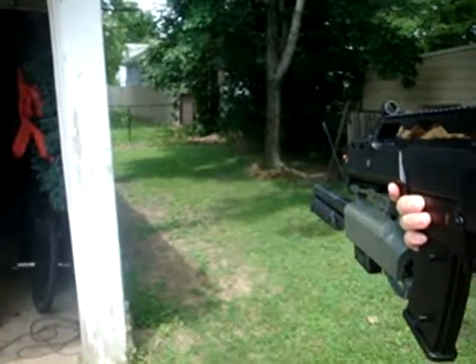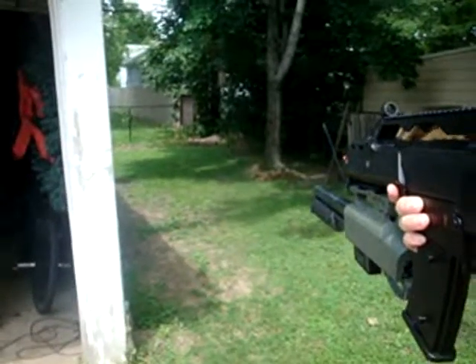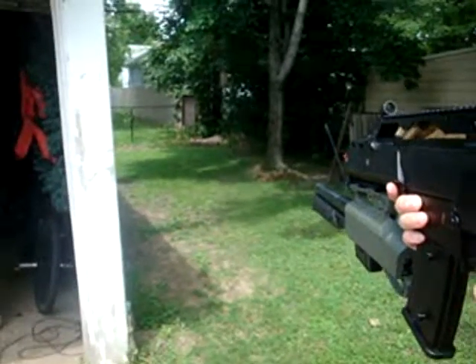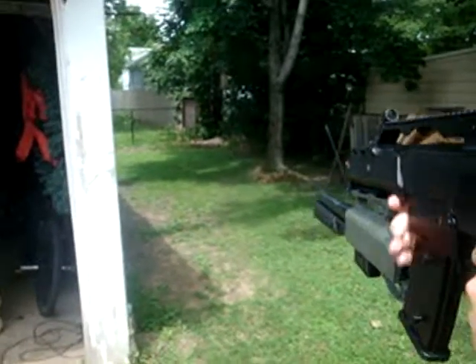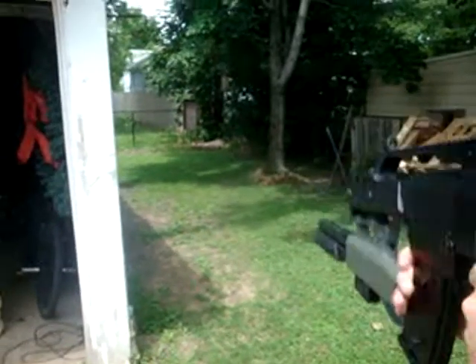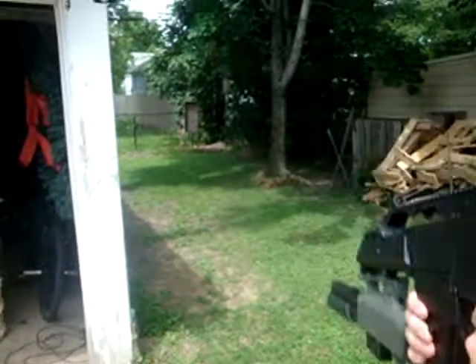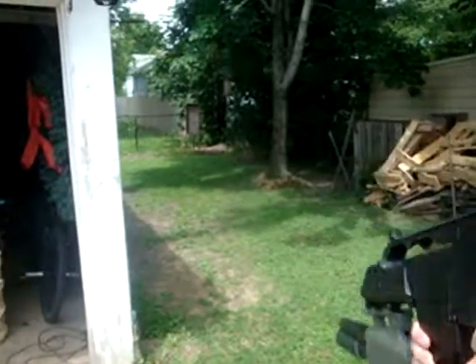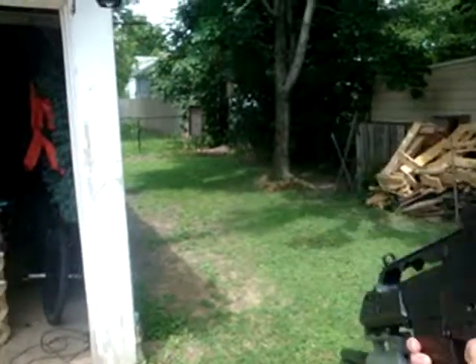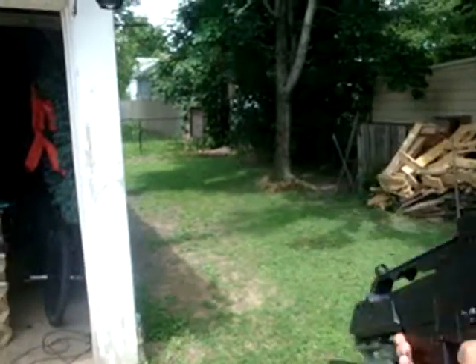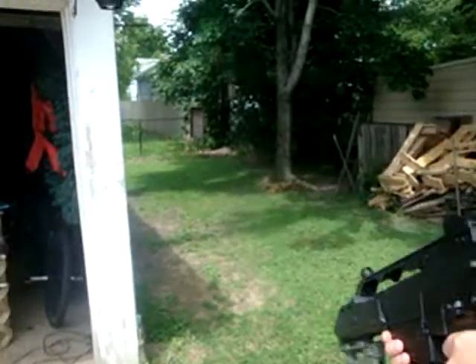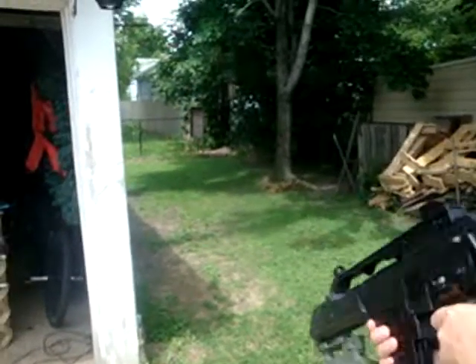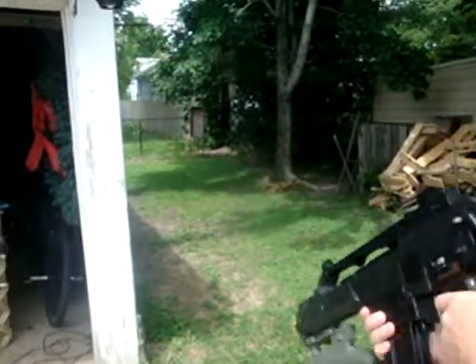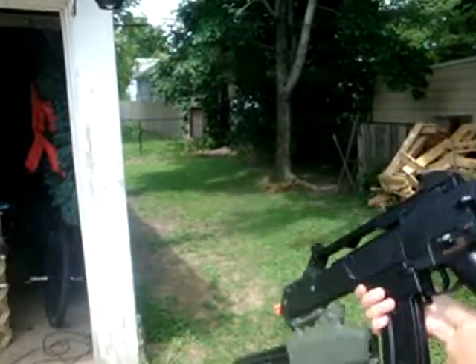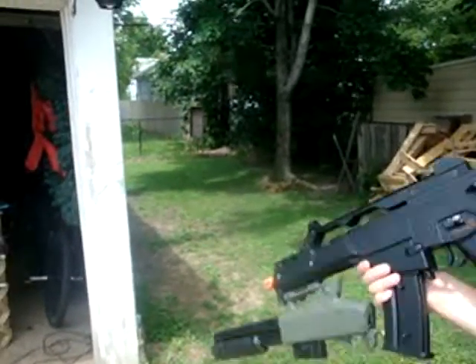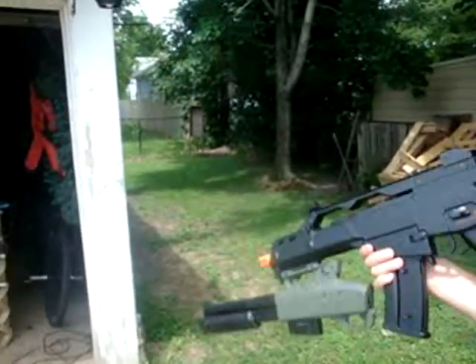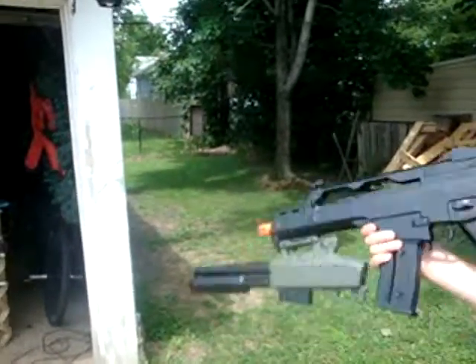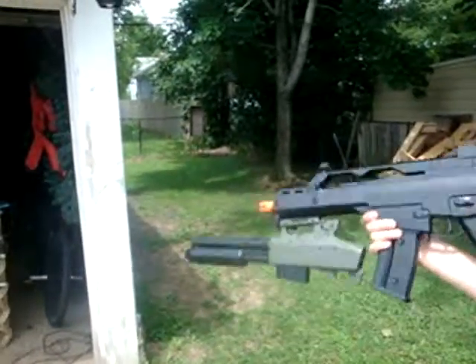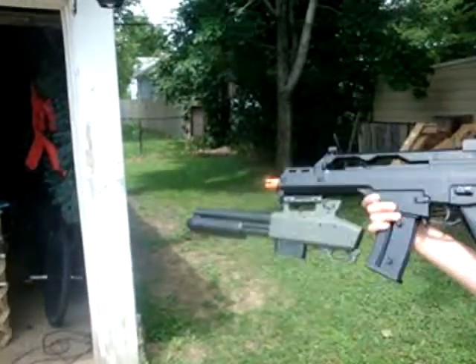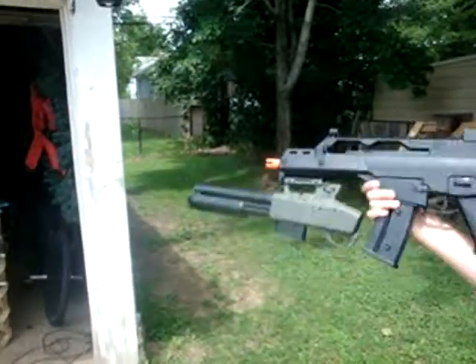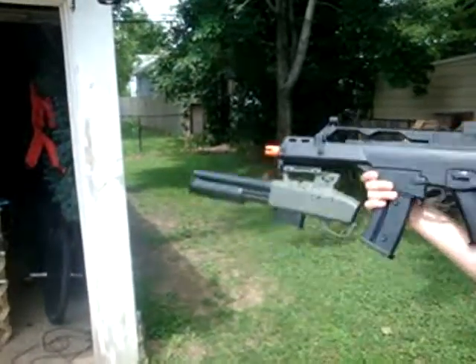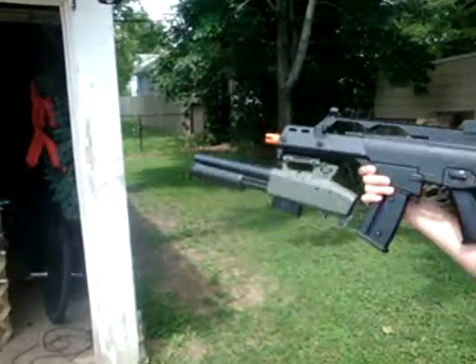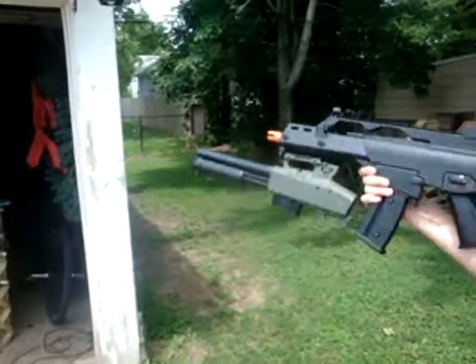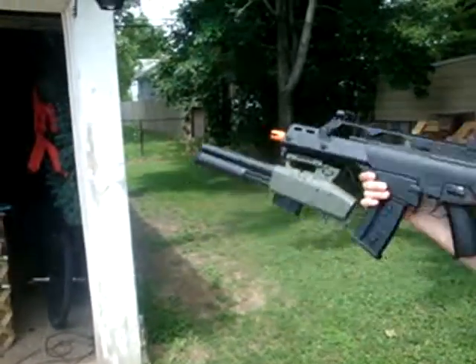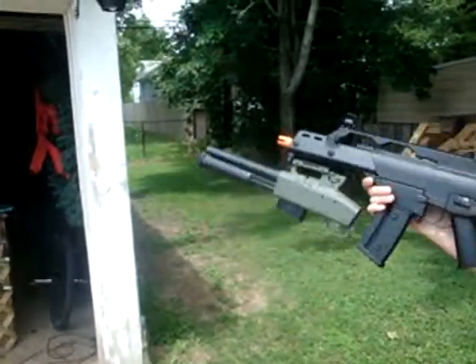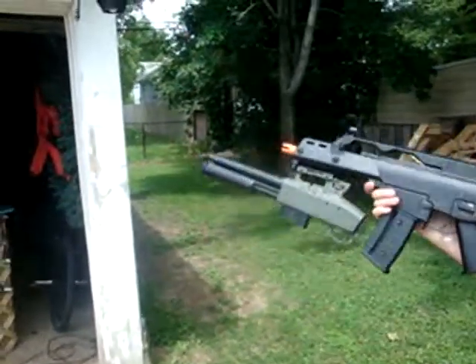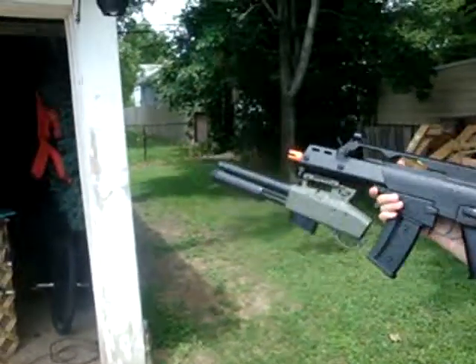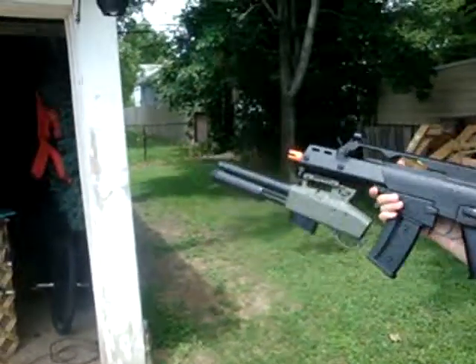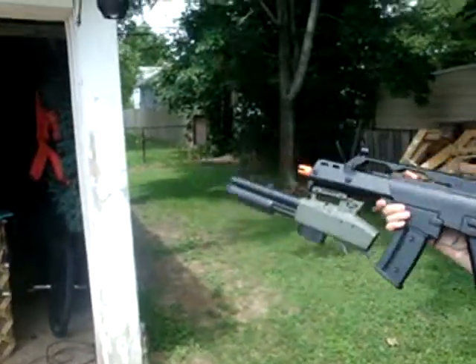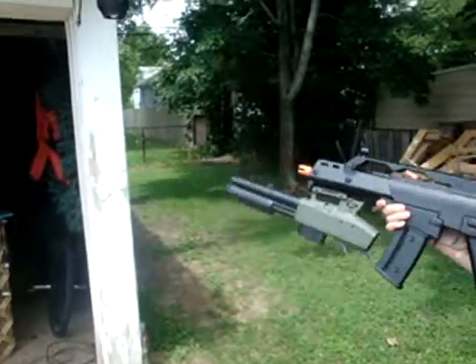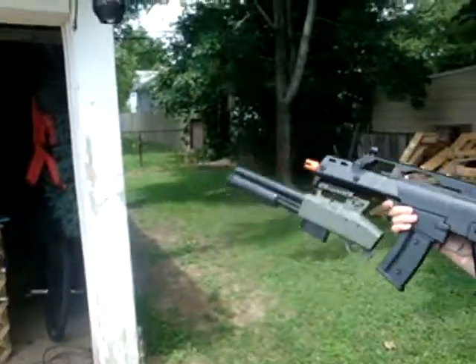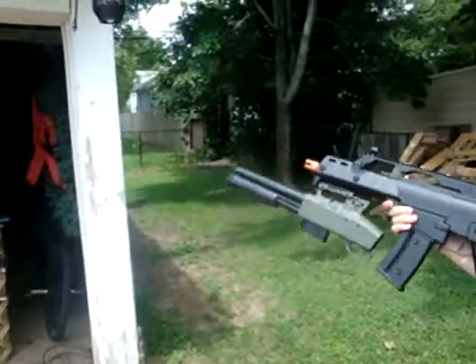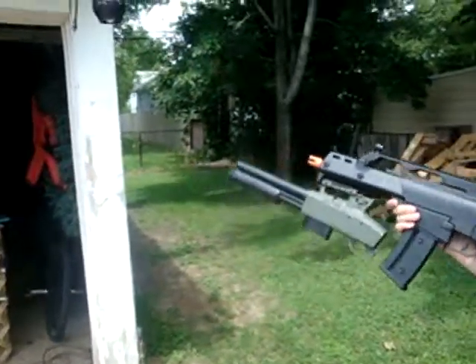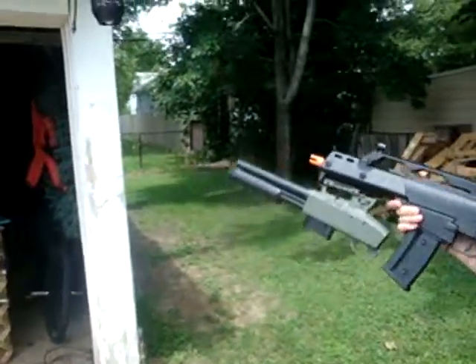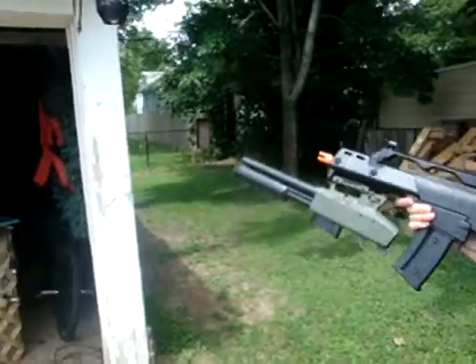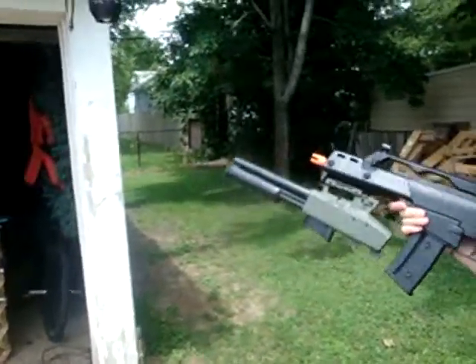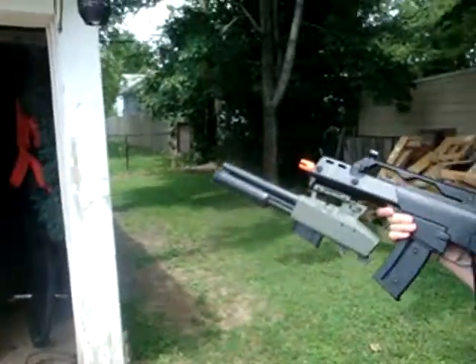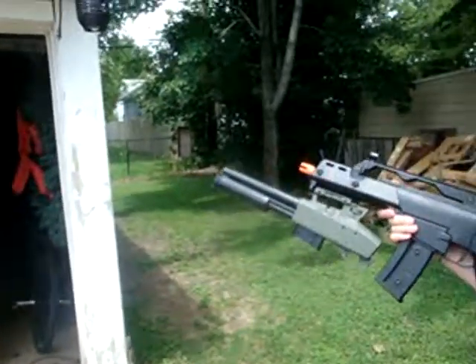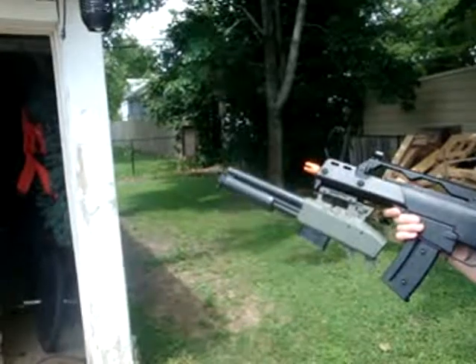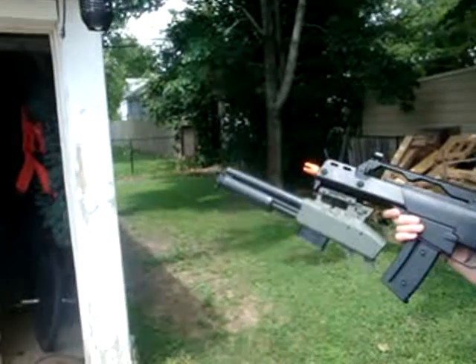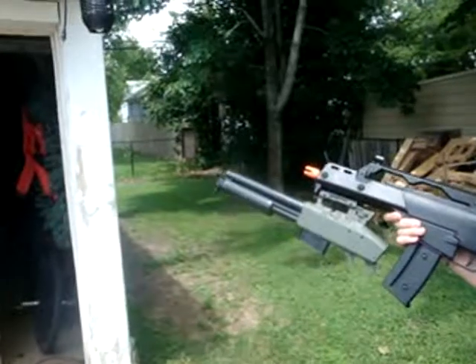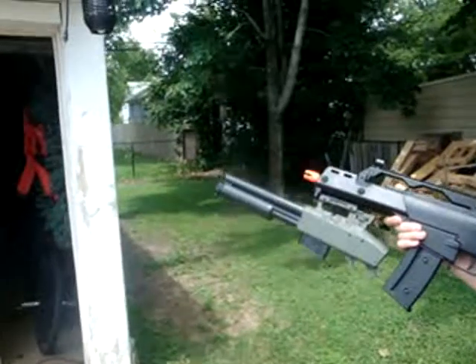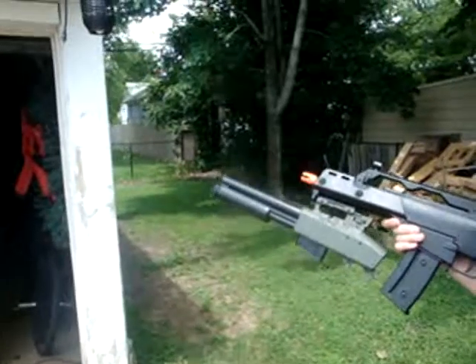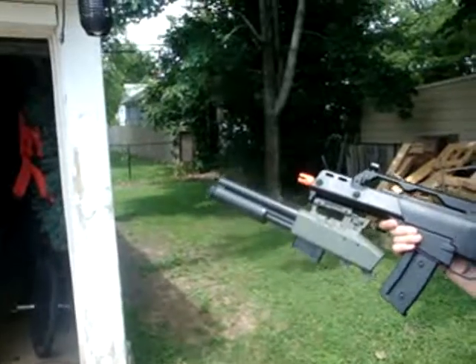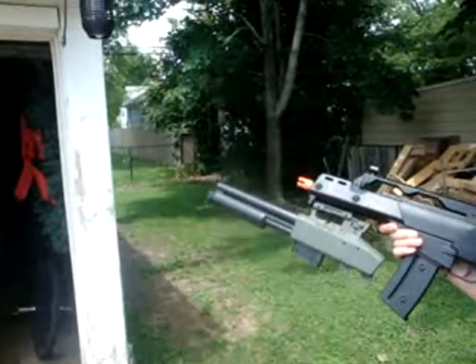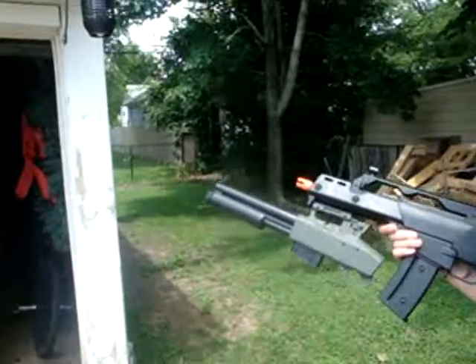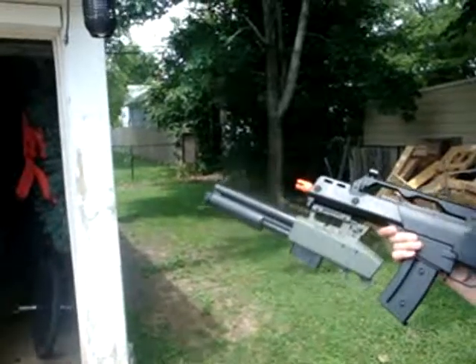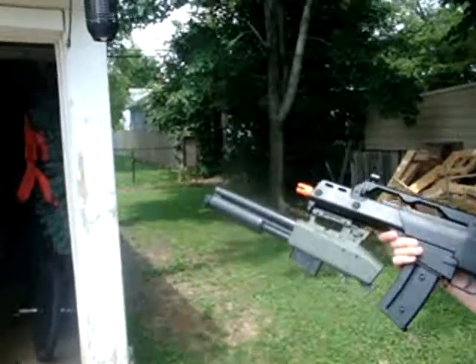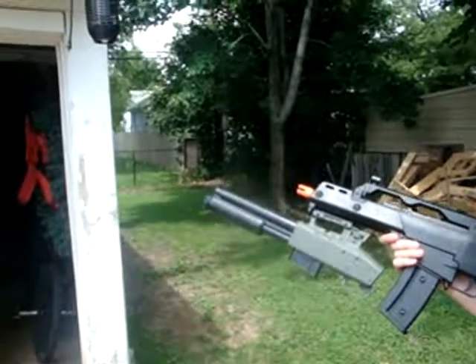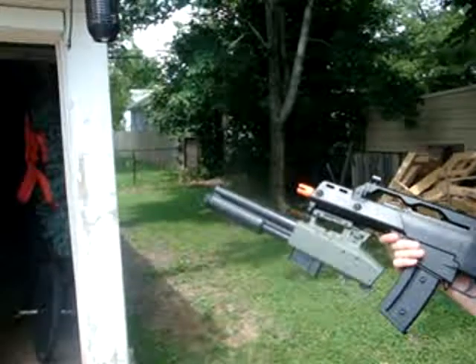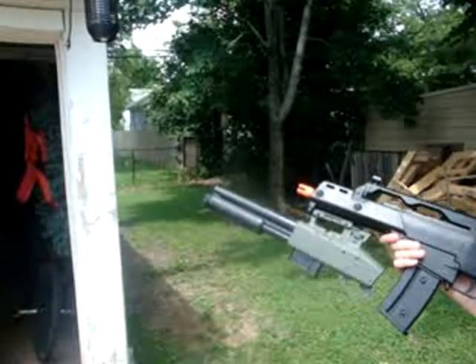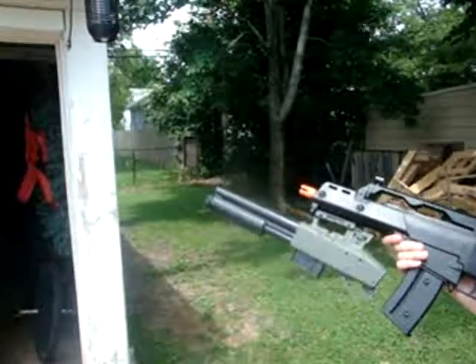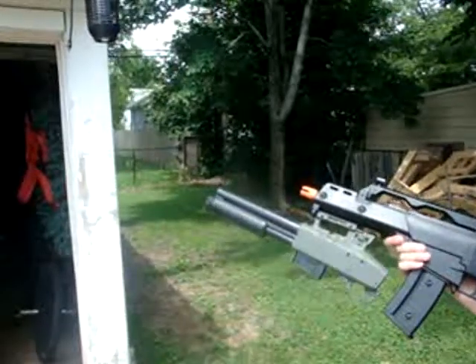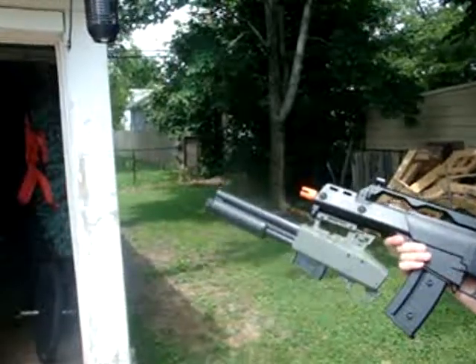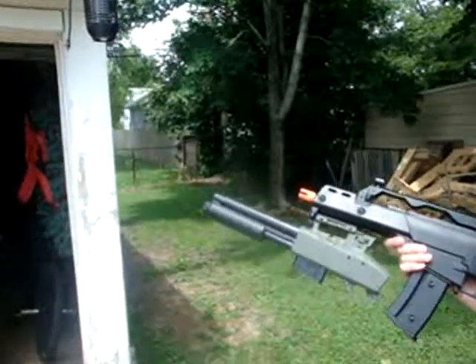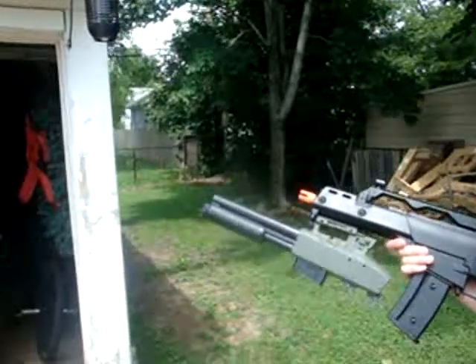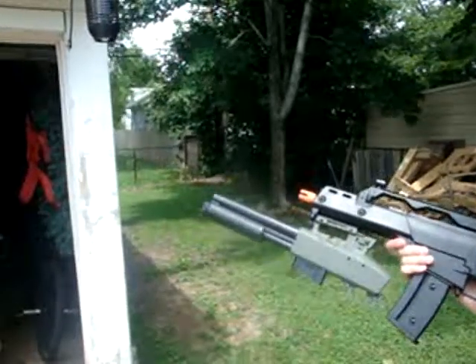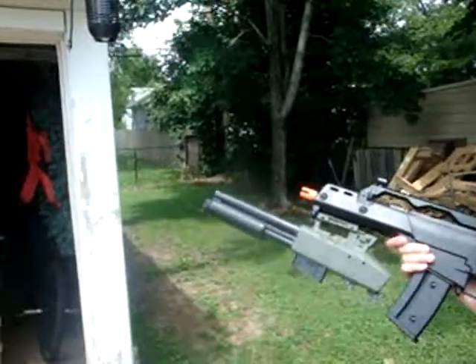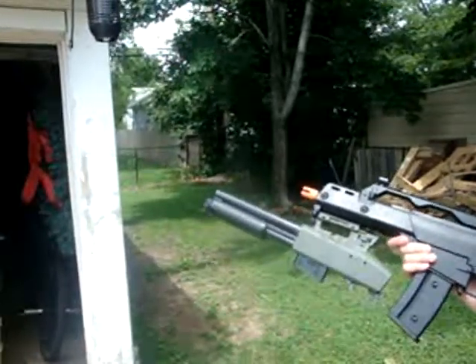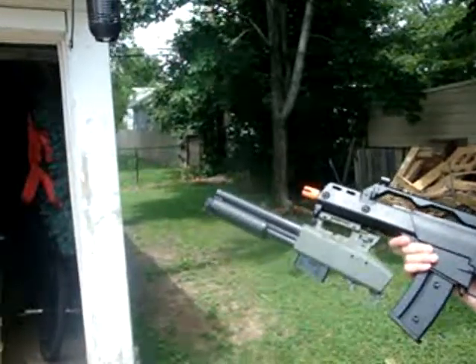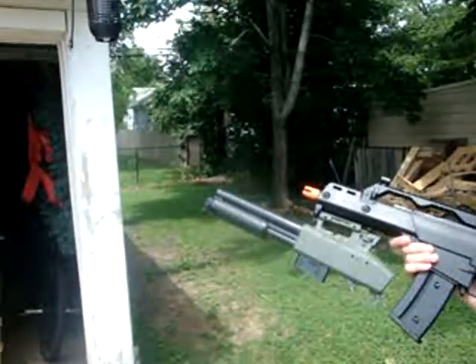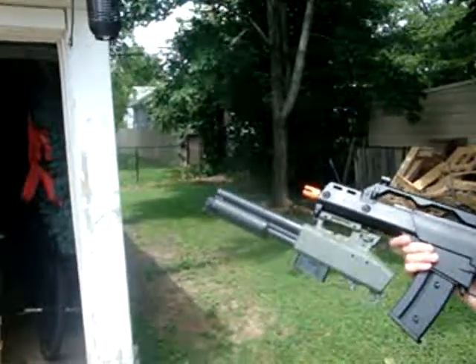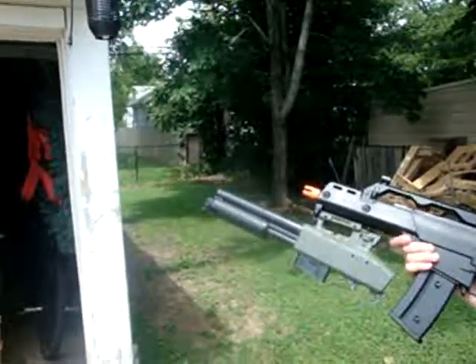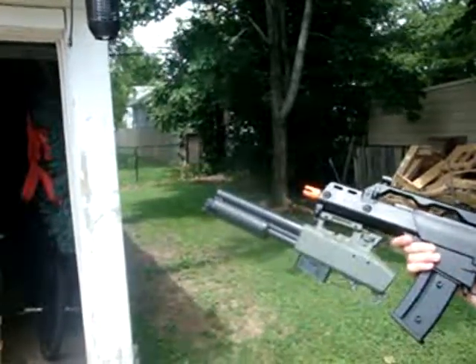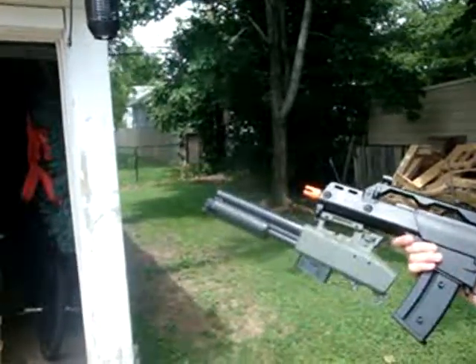Hello, this is DroneCenter95 with my MasterKey, and I'll be doing an accuracy test. I believe this is the only one on YouTube as of now.